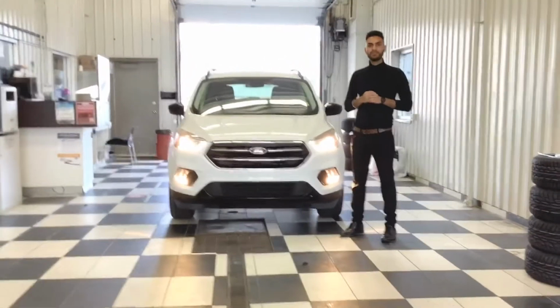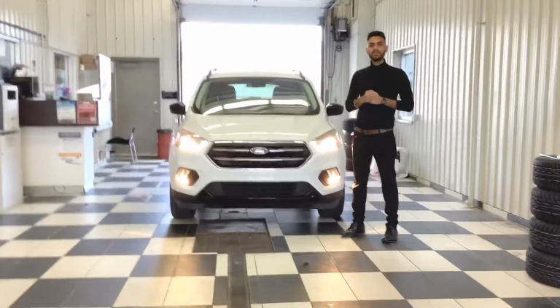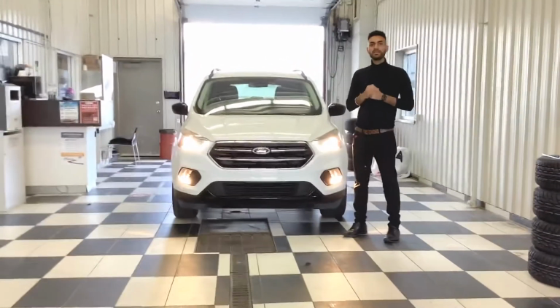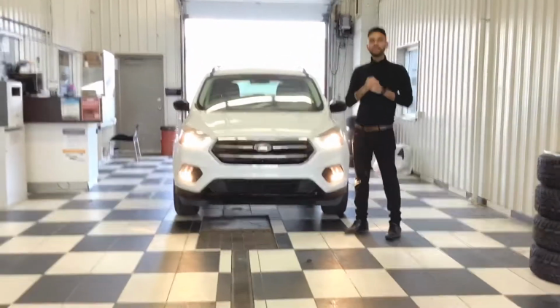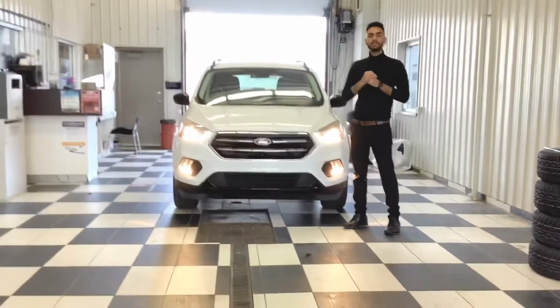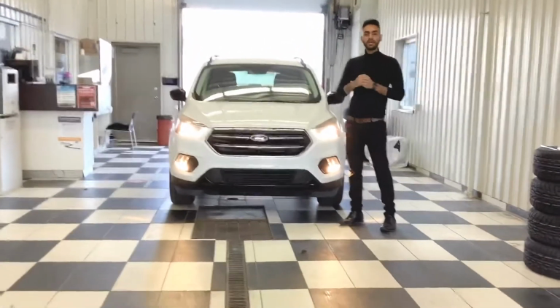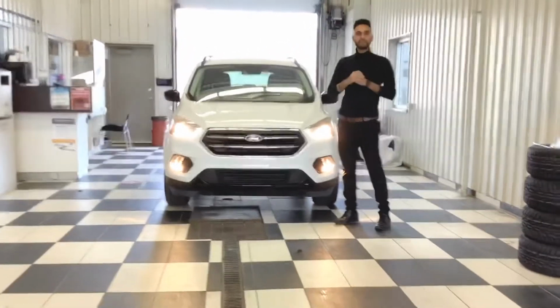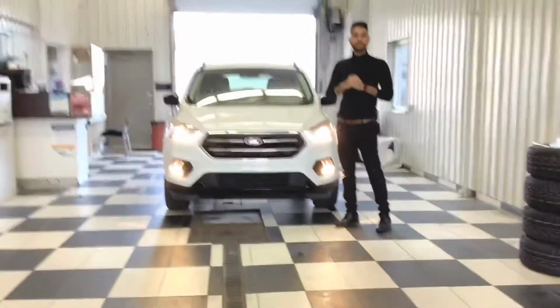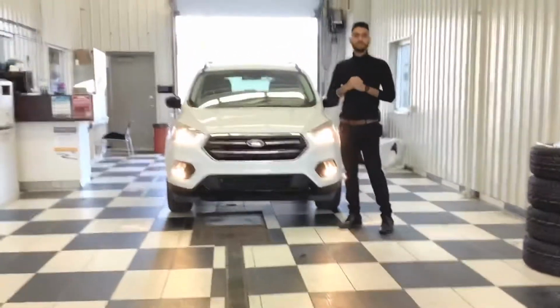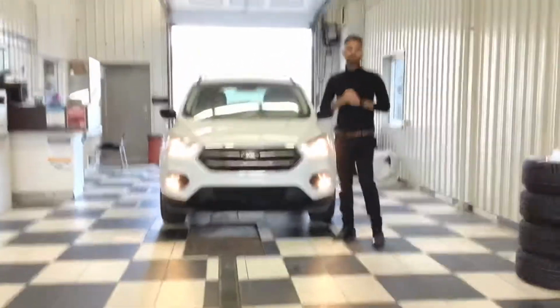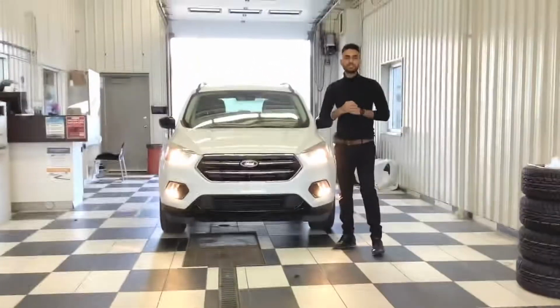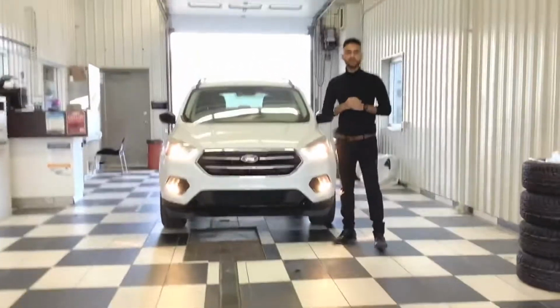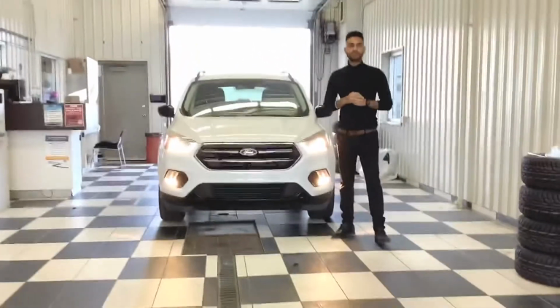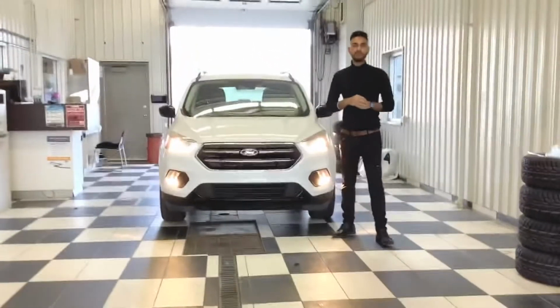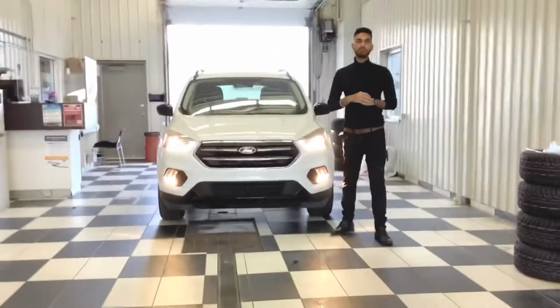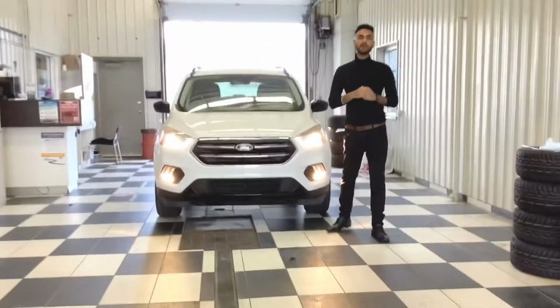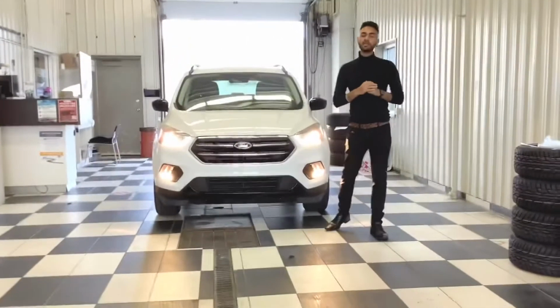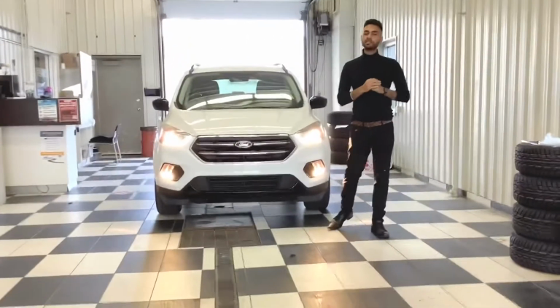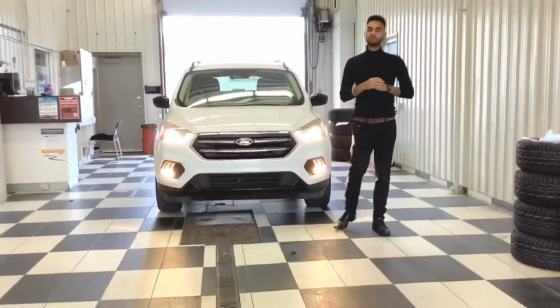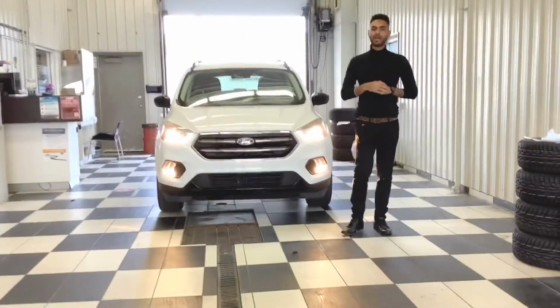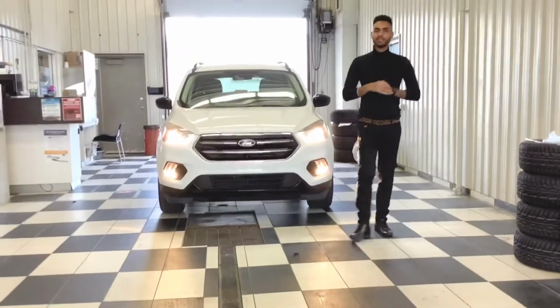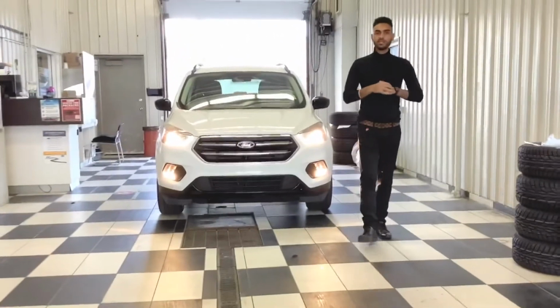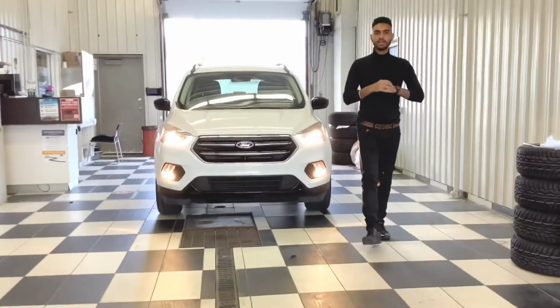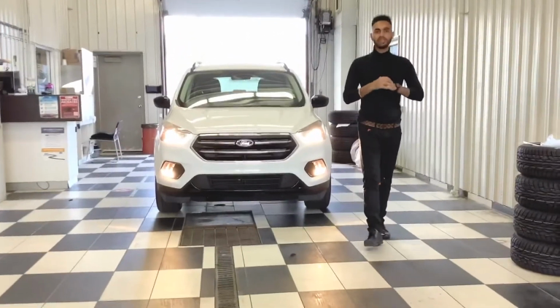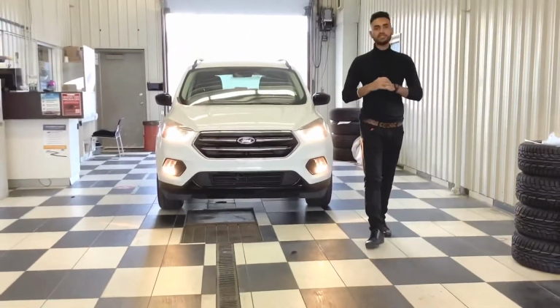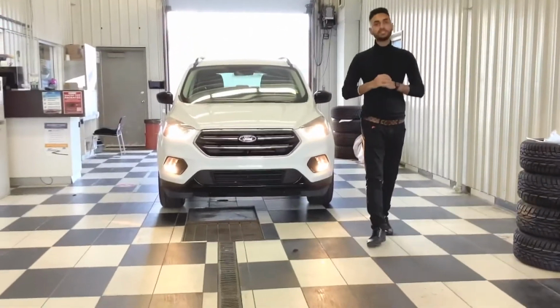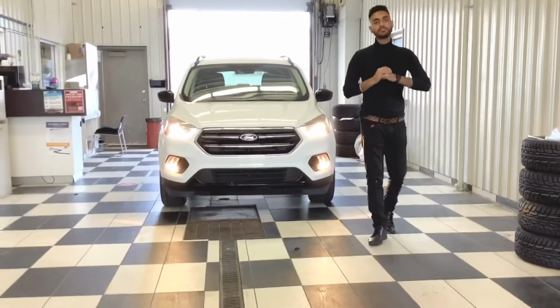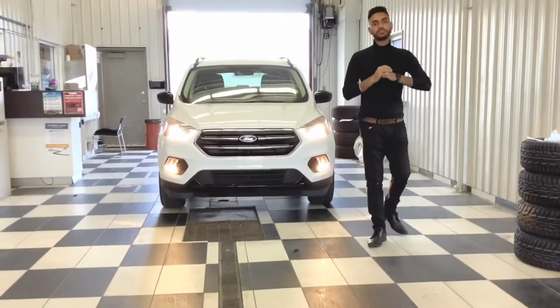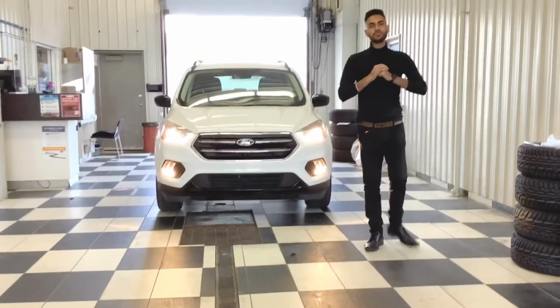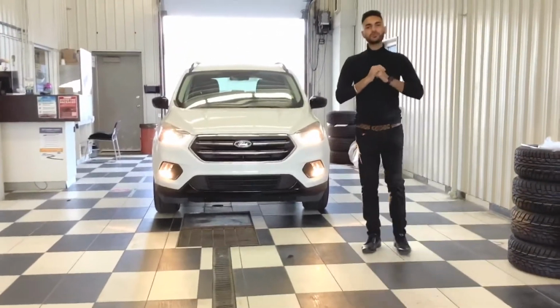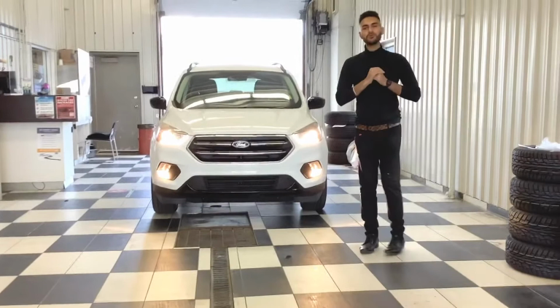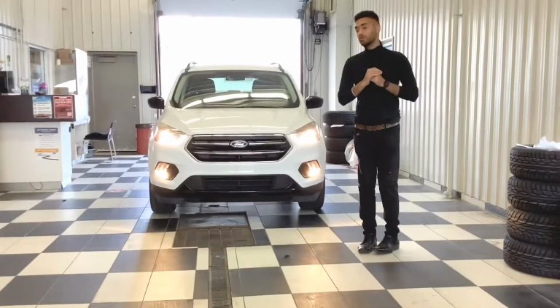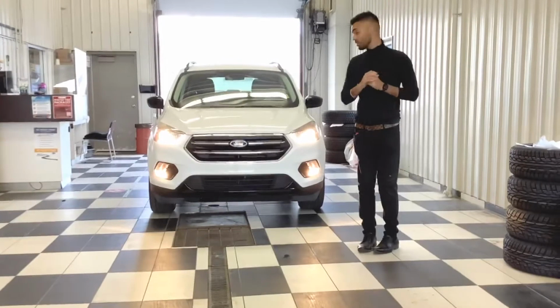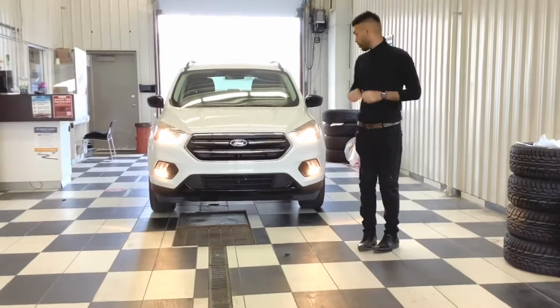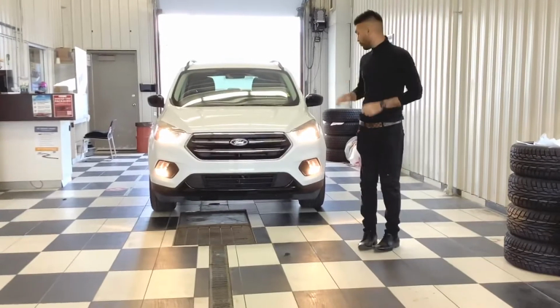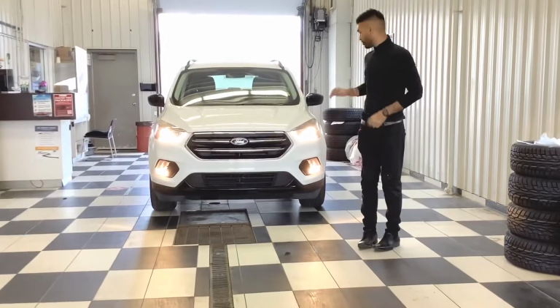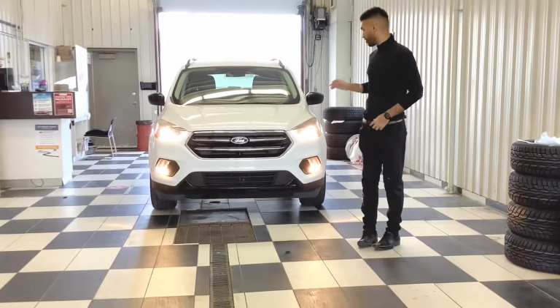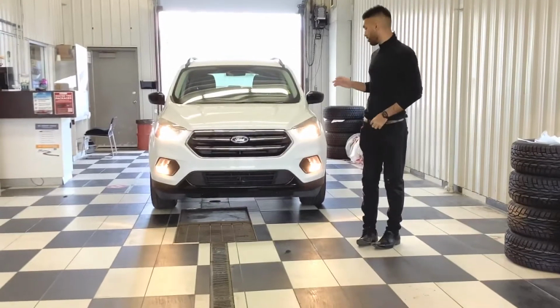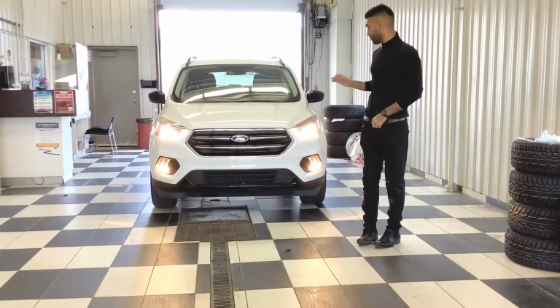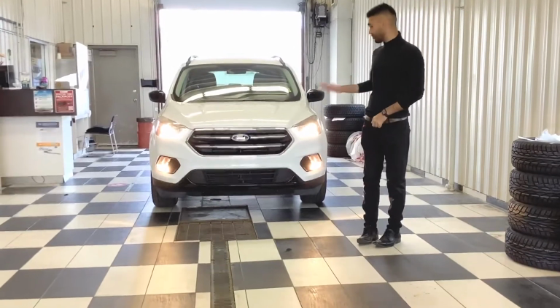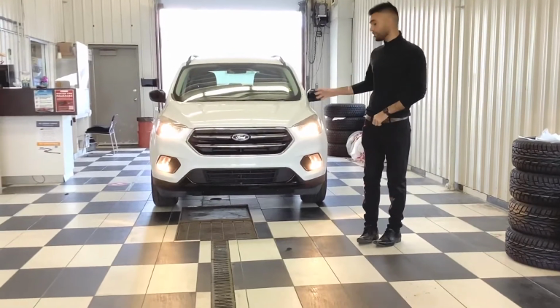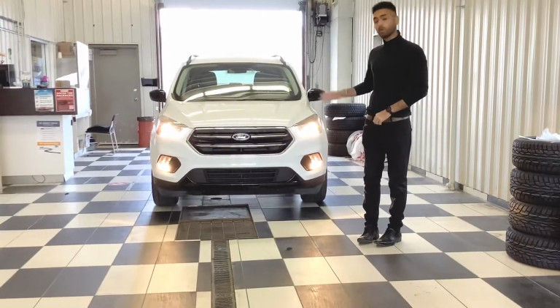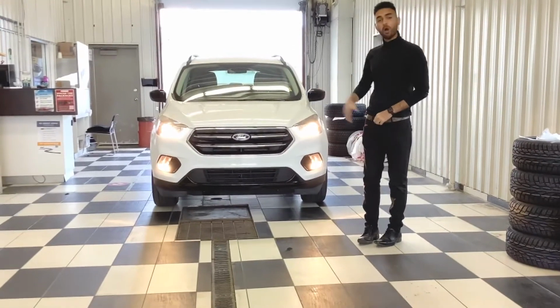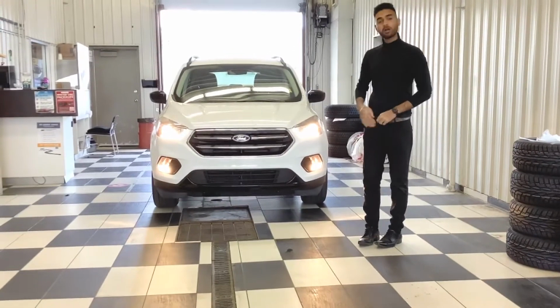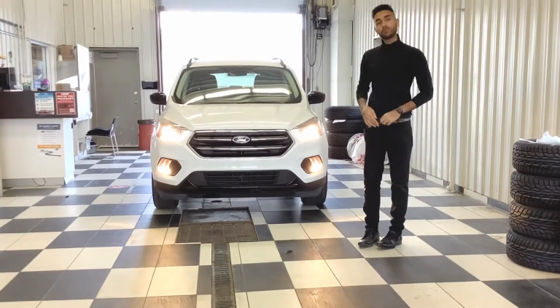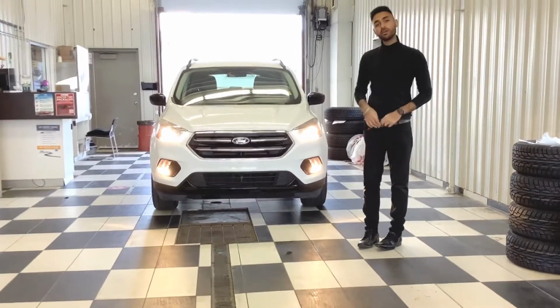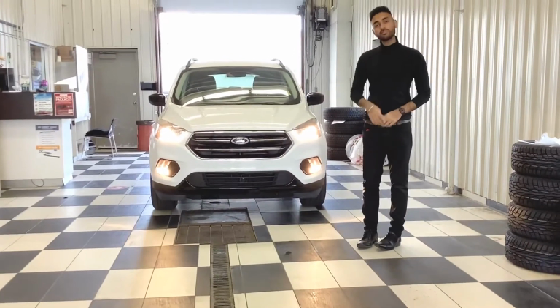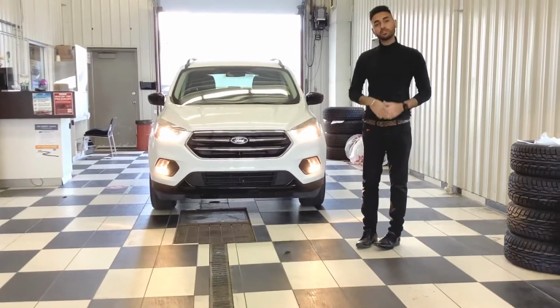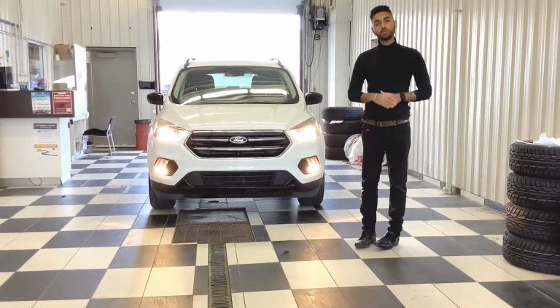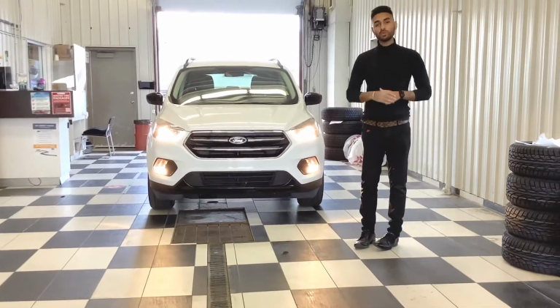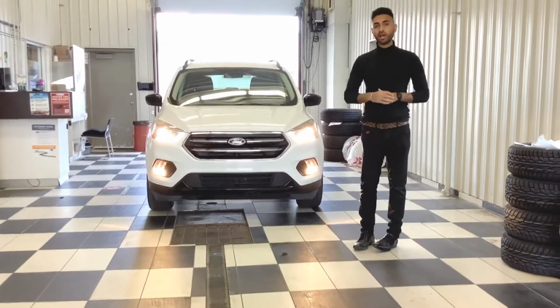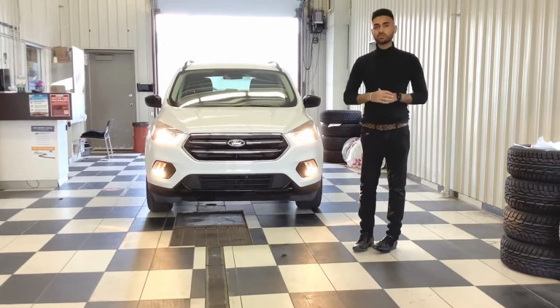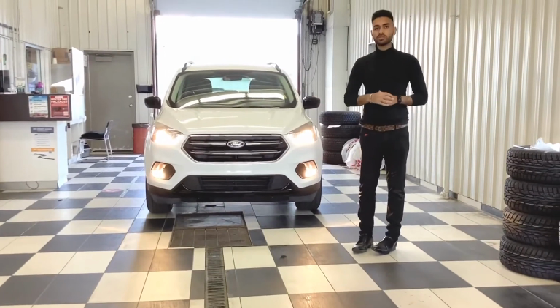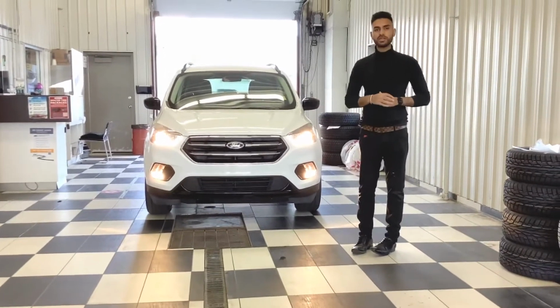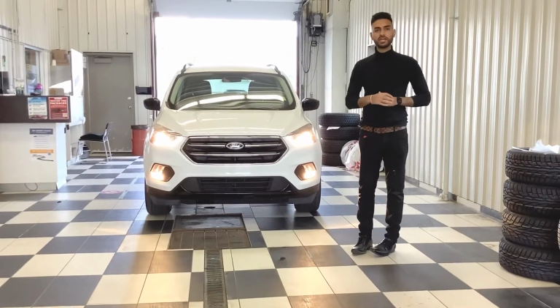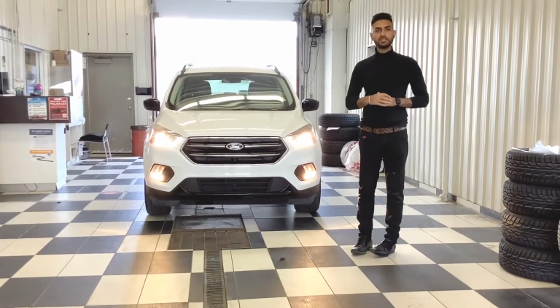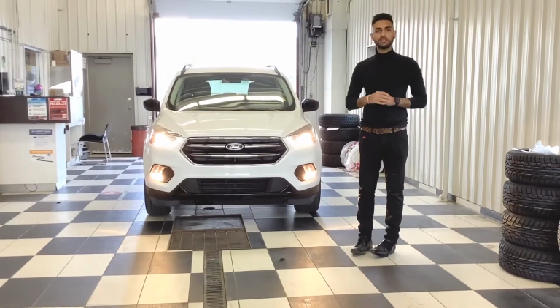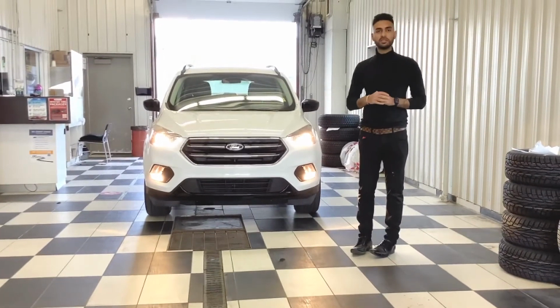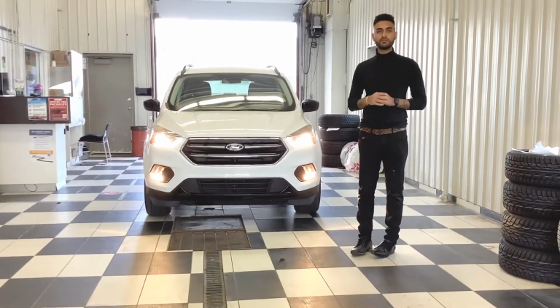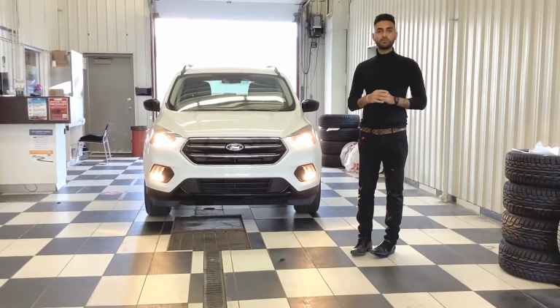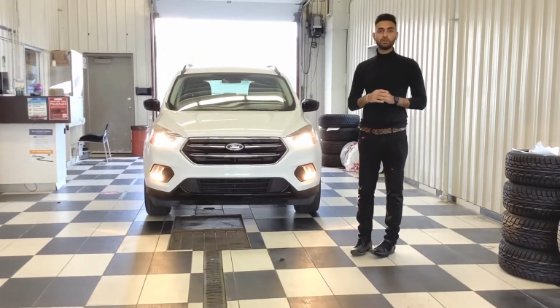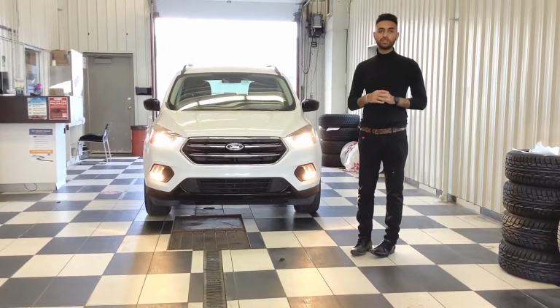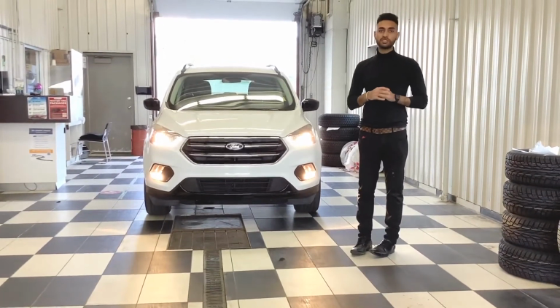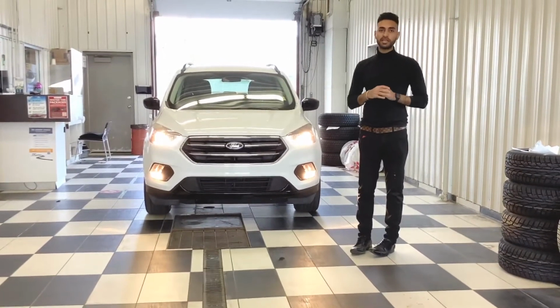Good afternoon Jennifer and Marek, it's Manny again assisting you with a video walk around of the 2018 Ford Escape.